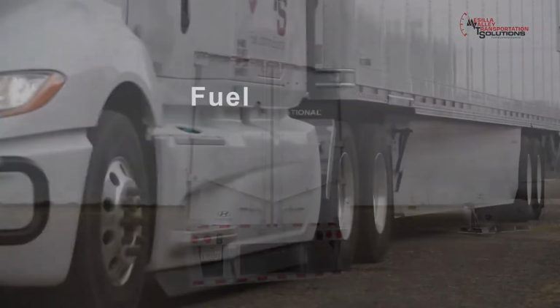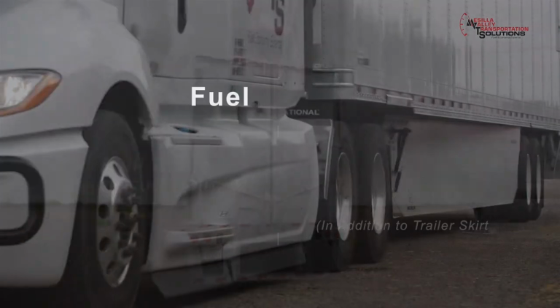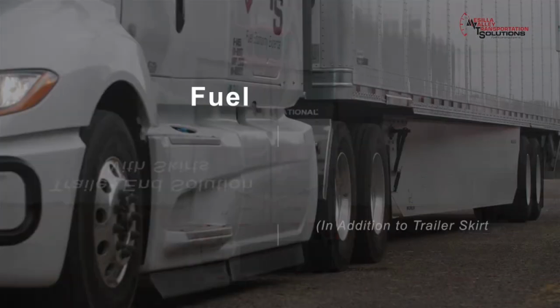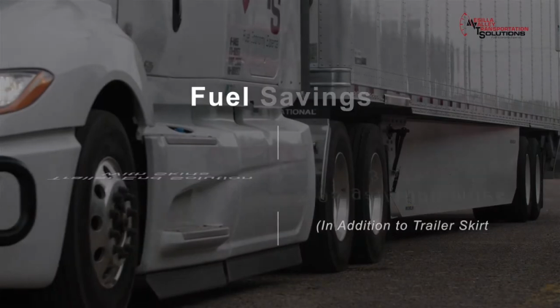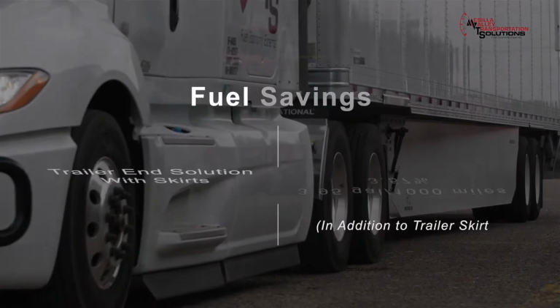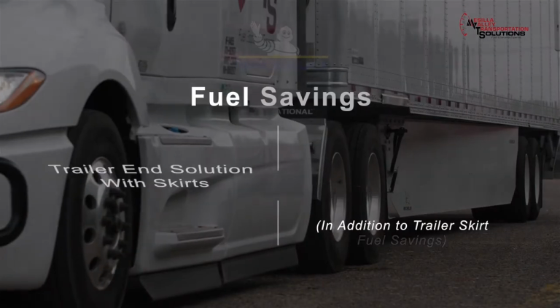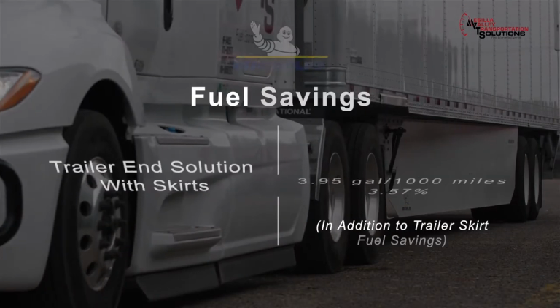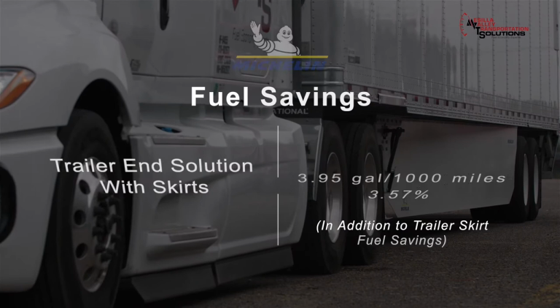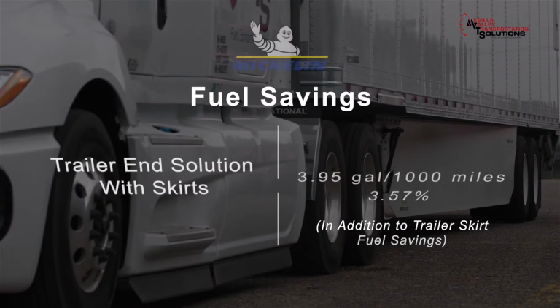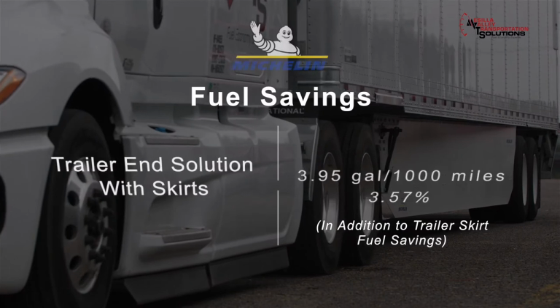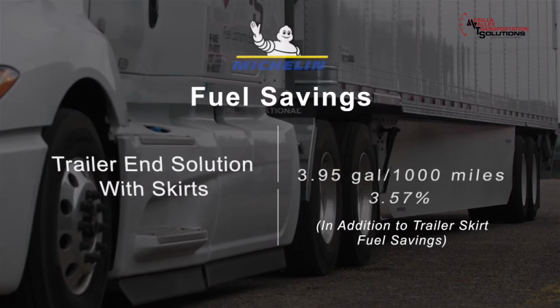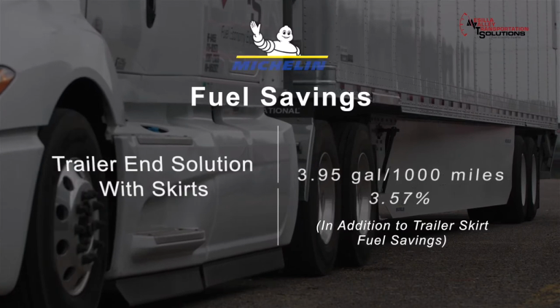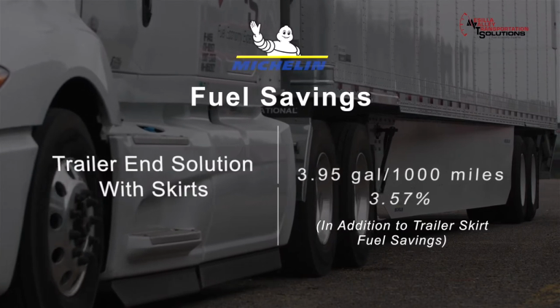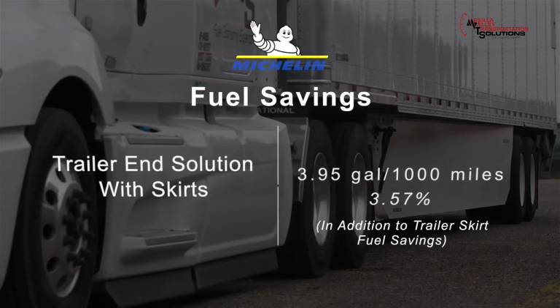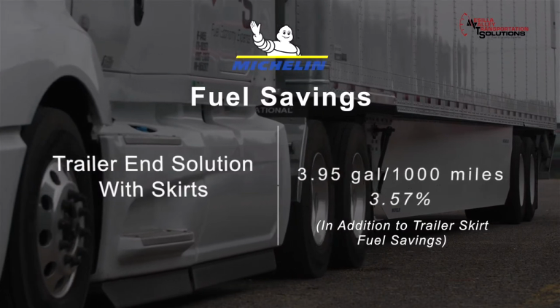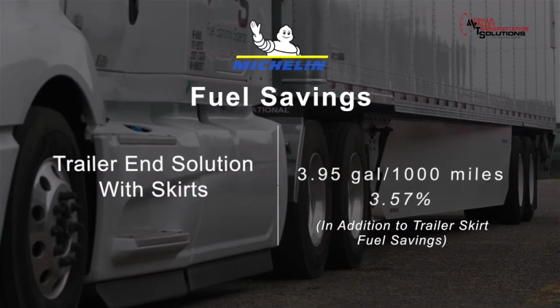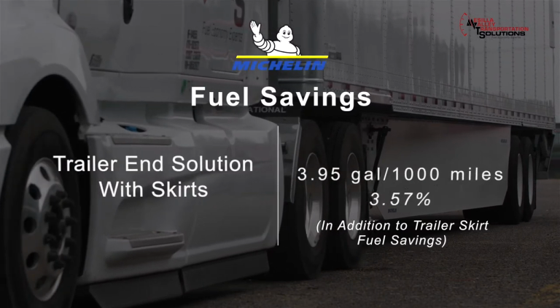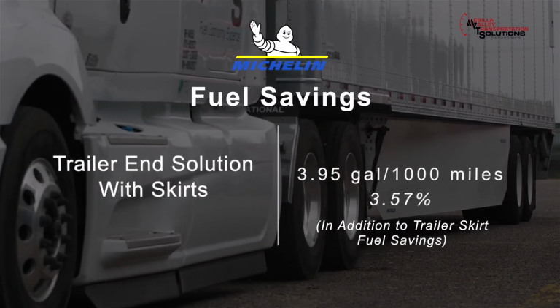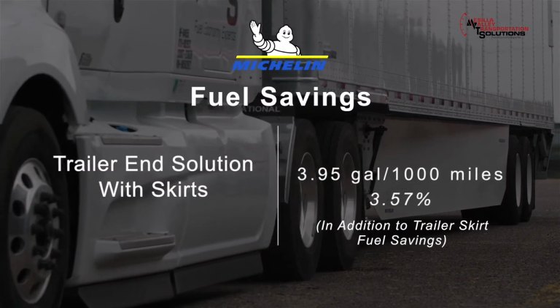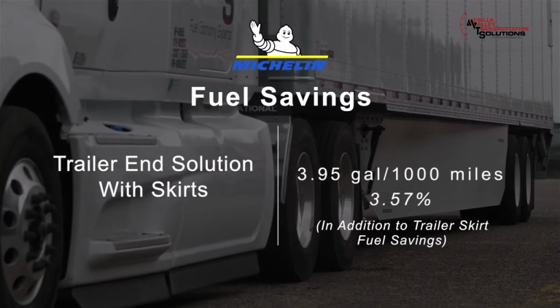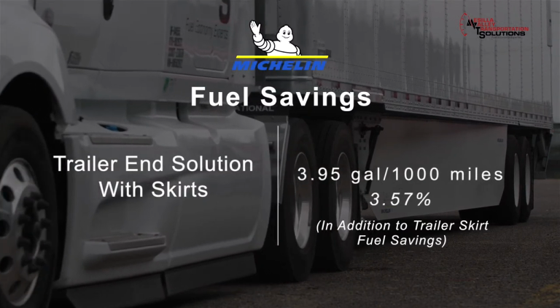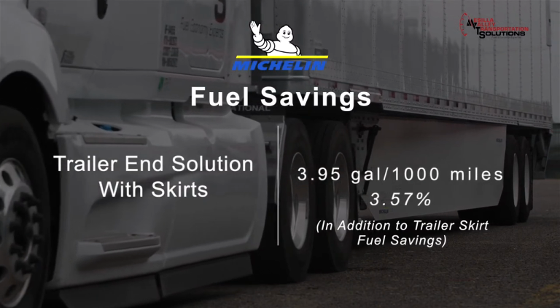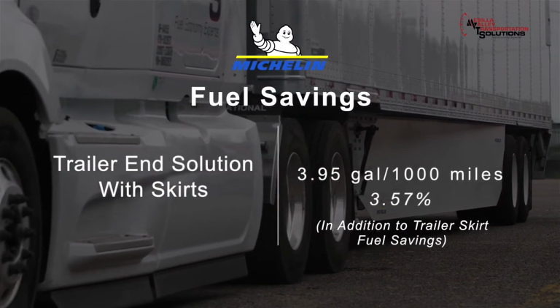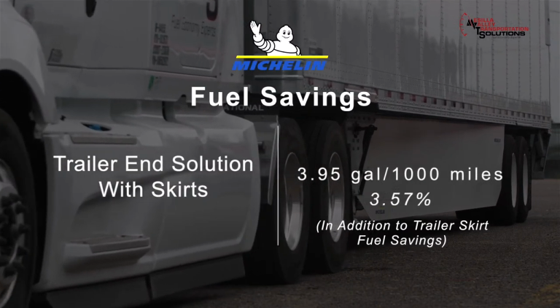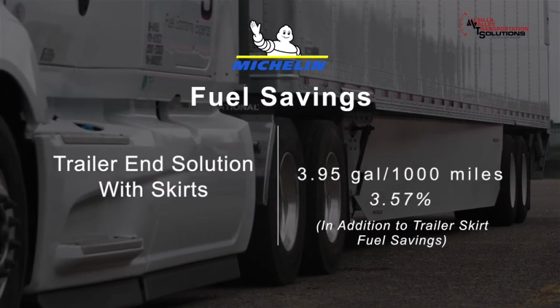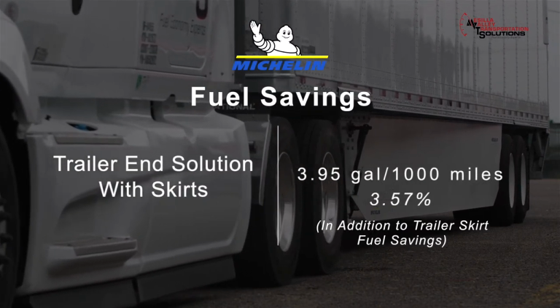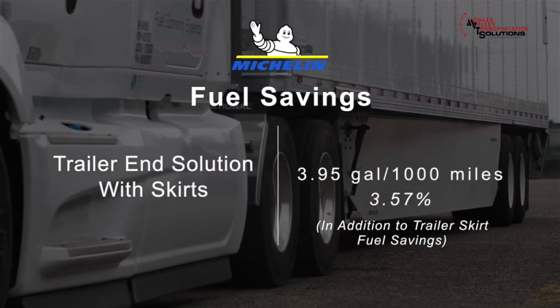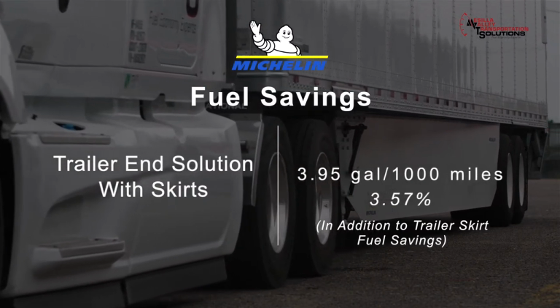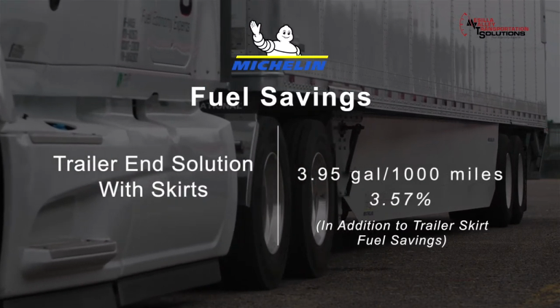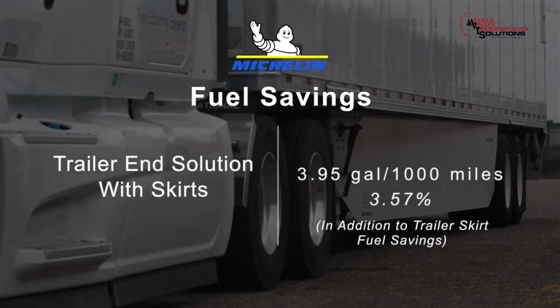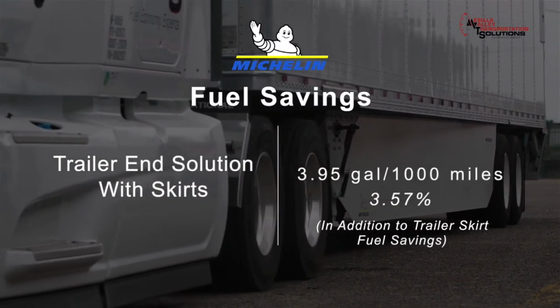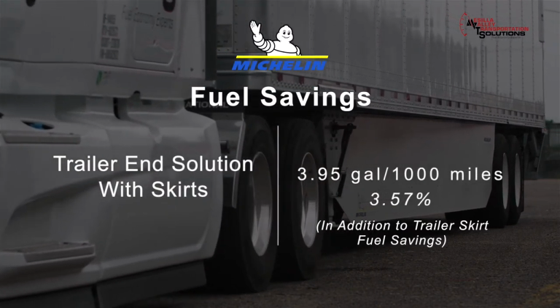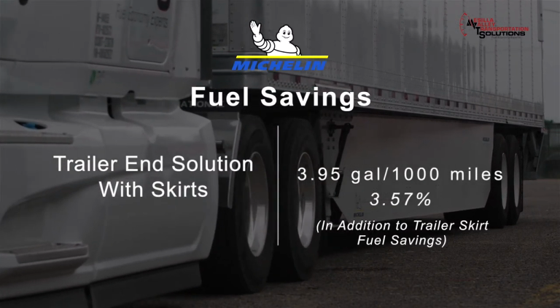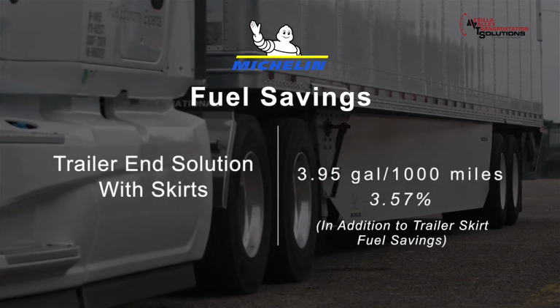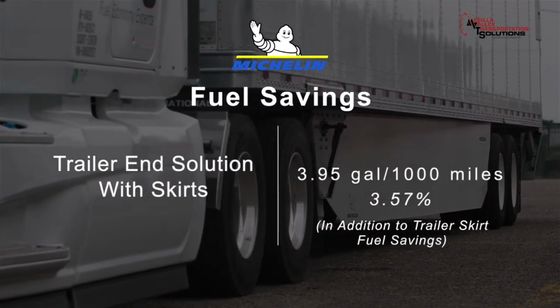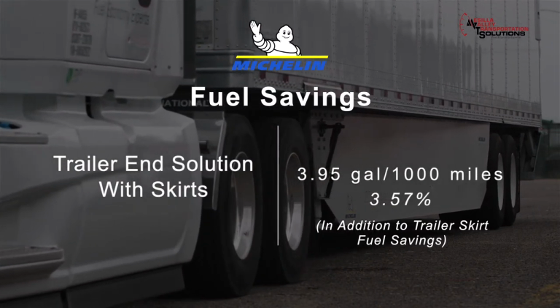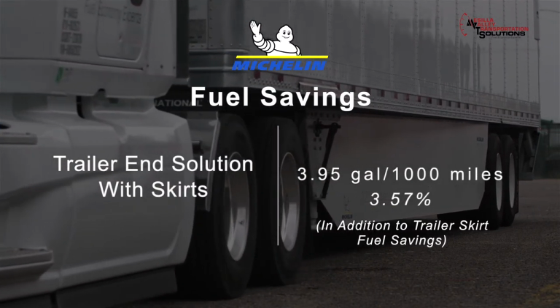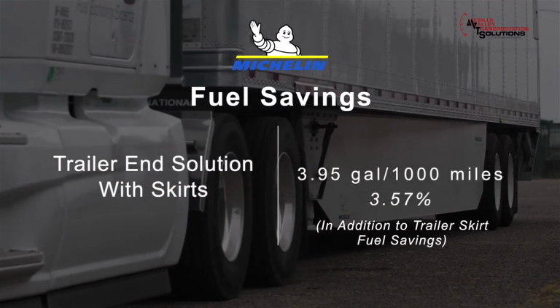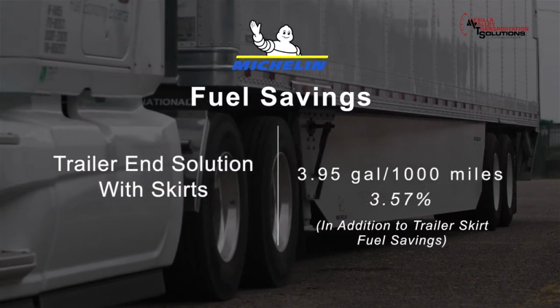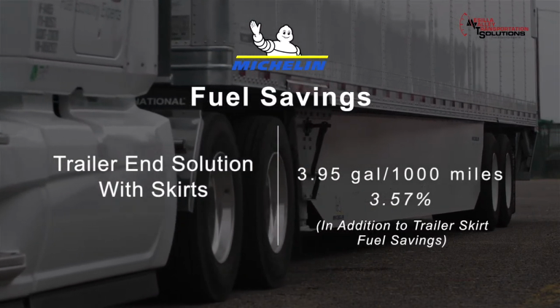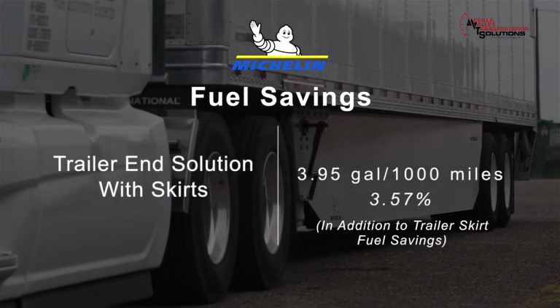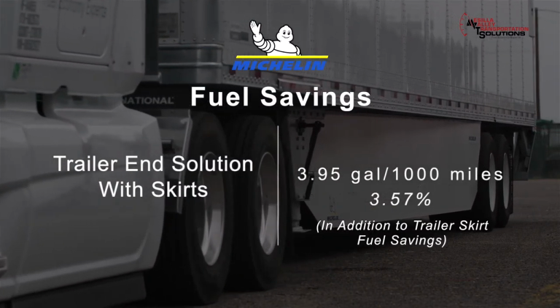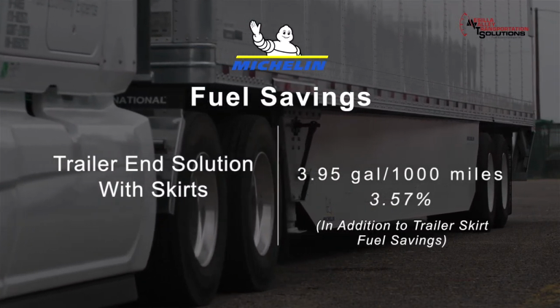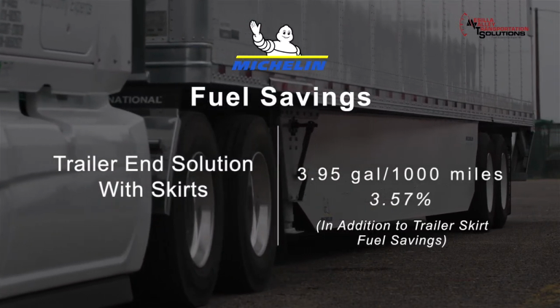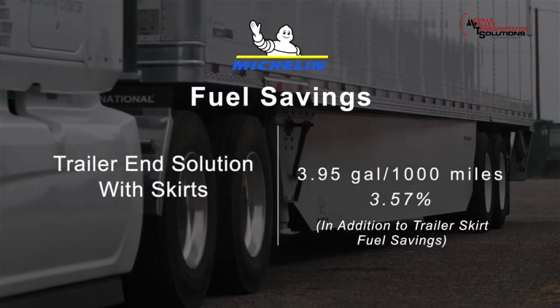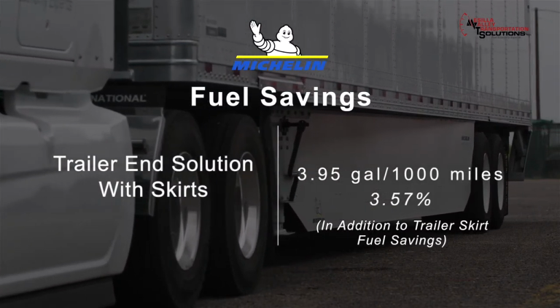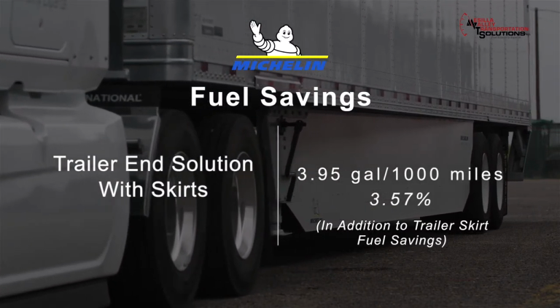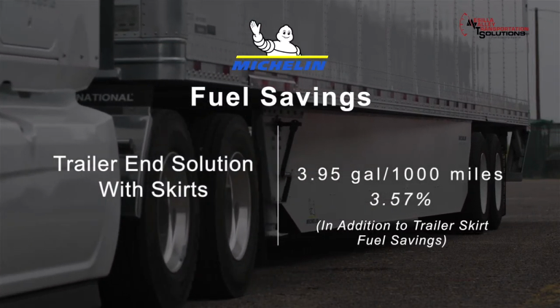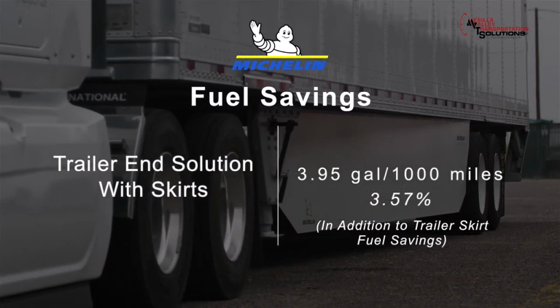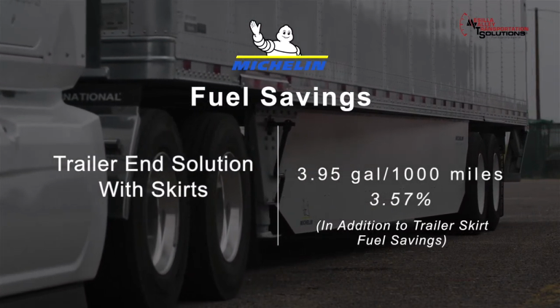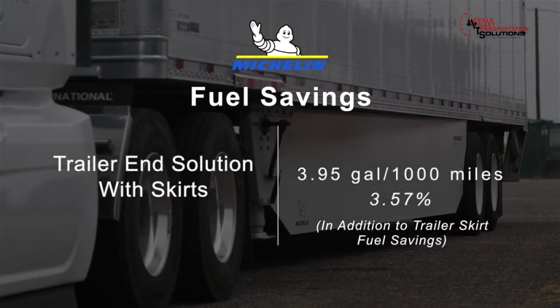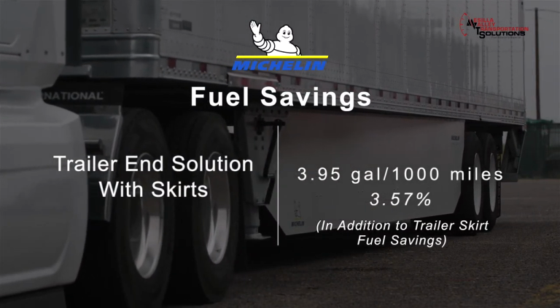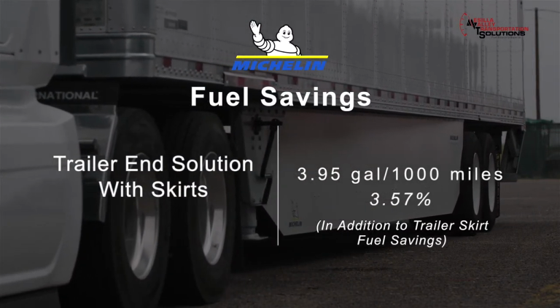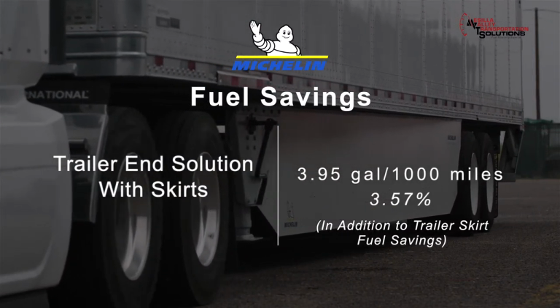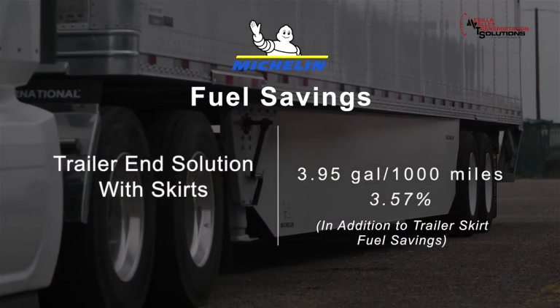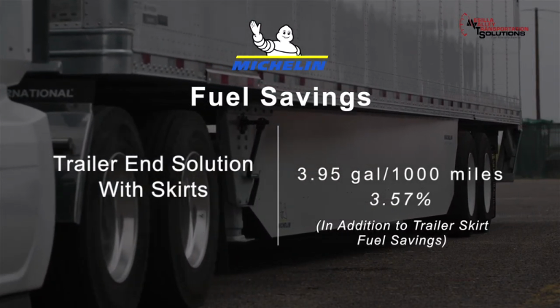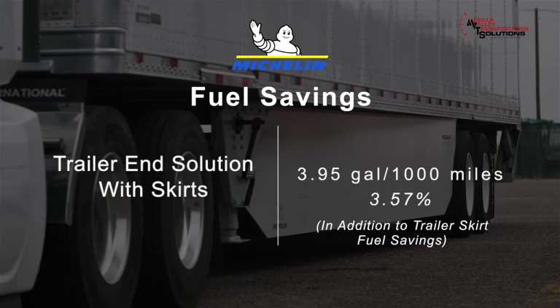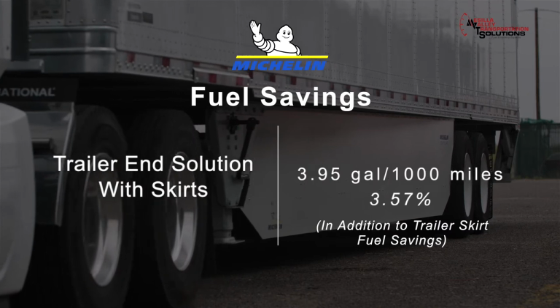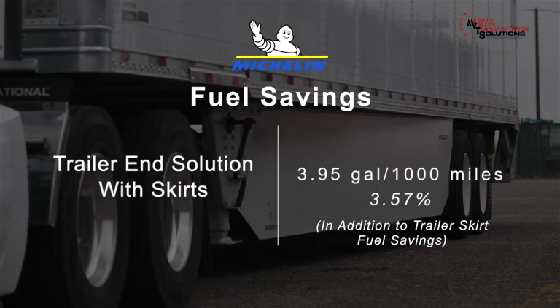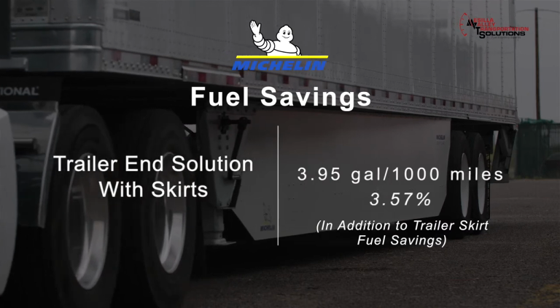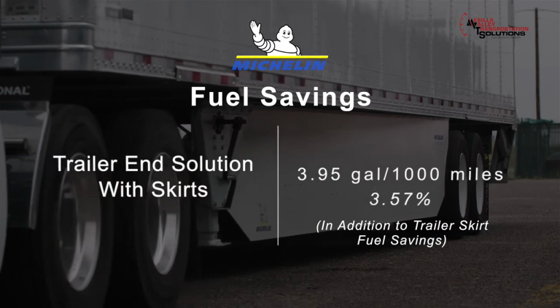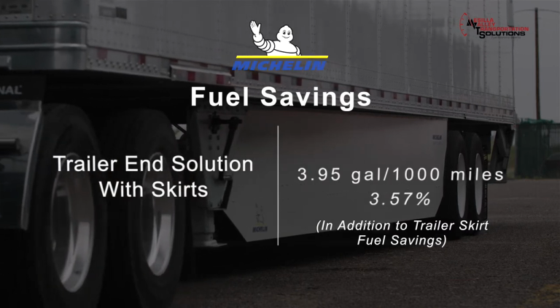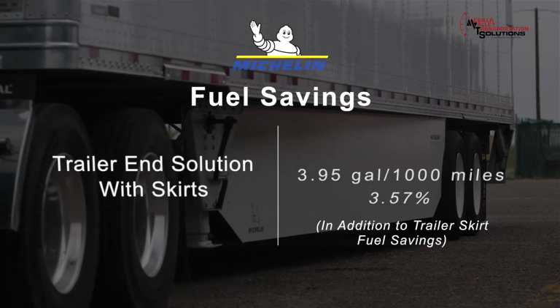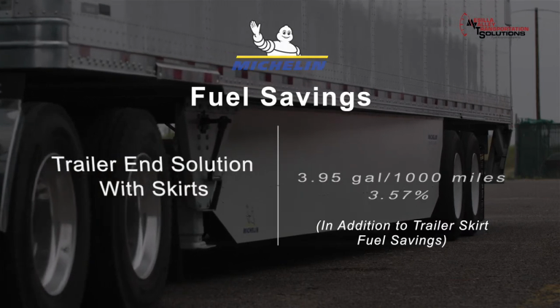When skirts were installed, the trailer end solution saved 3.95 gallons per thousand miles, which was 3.57 percent.